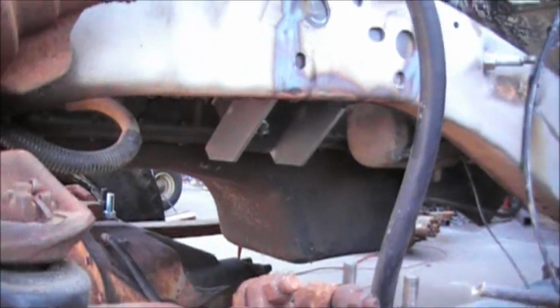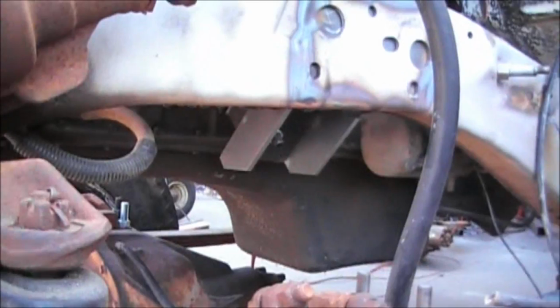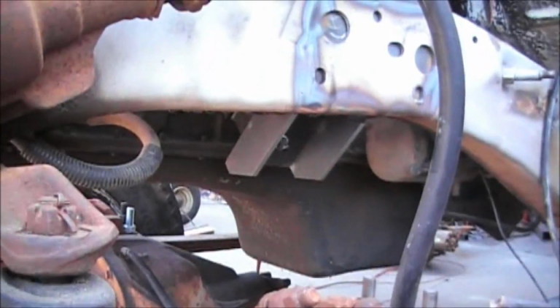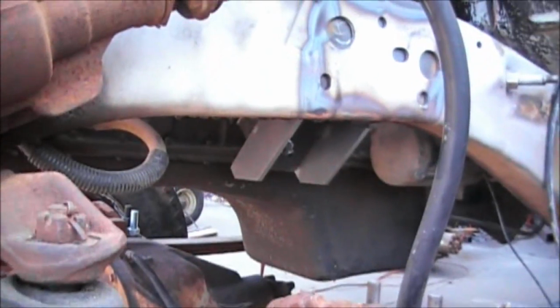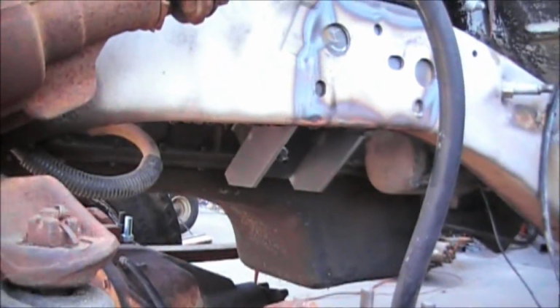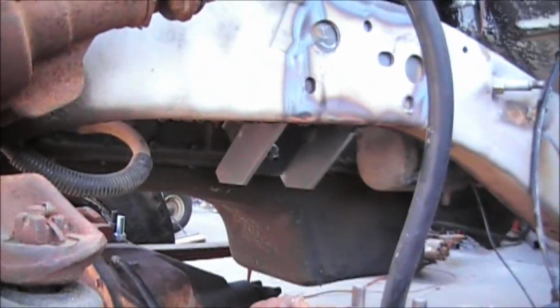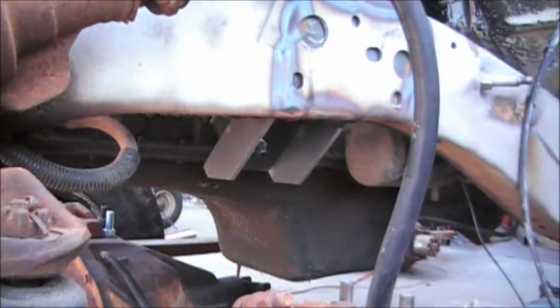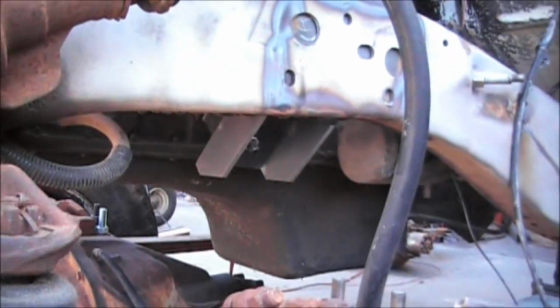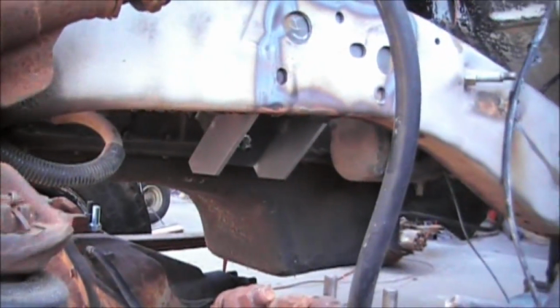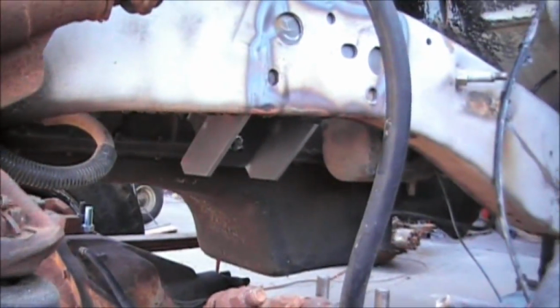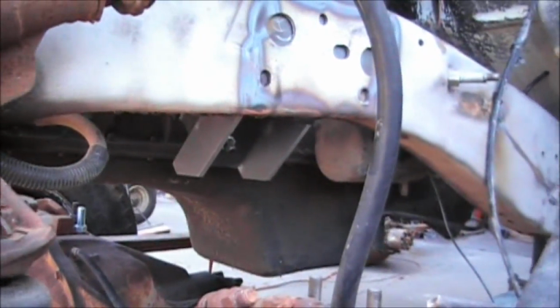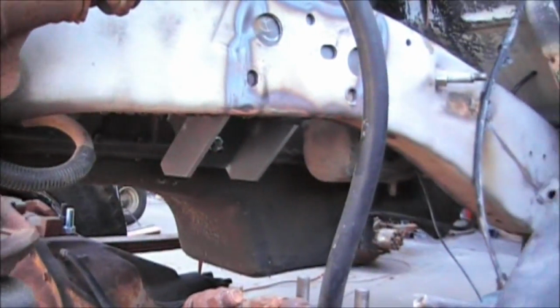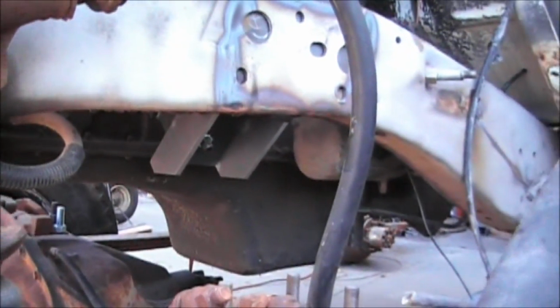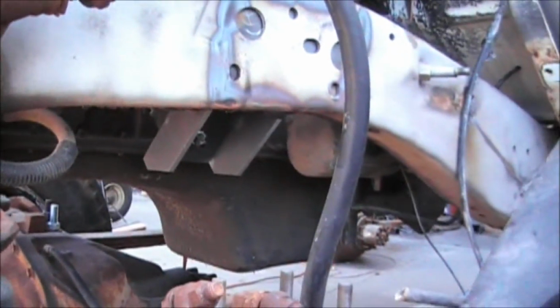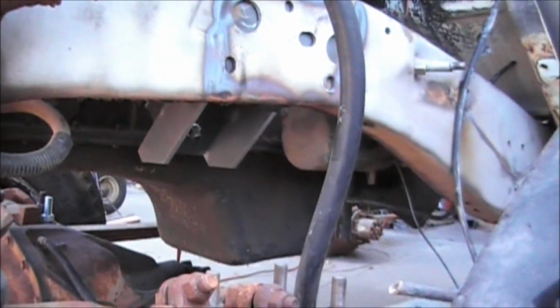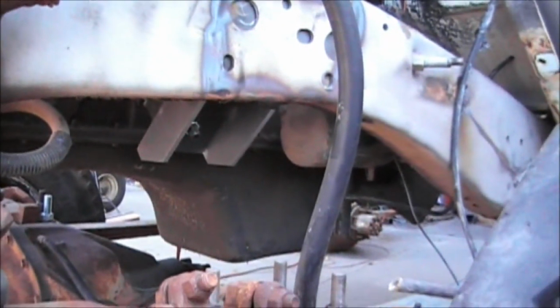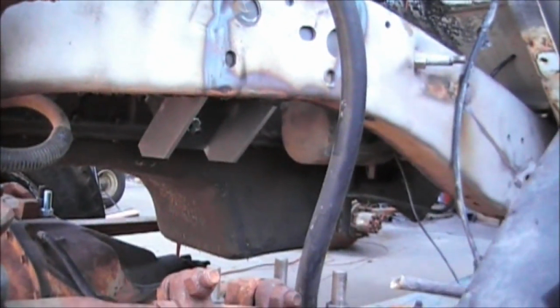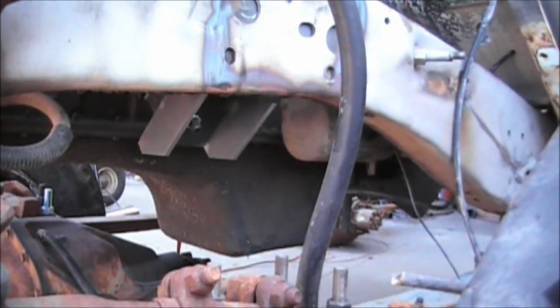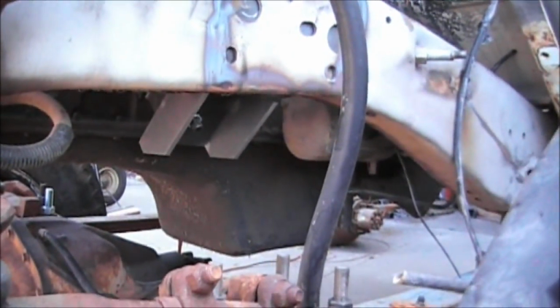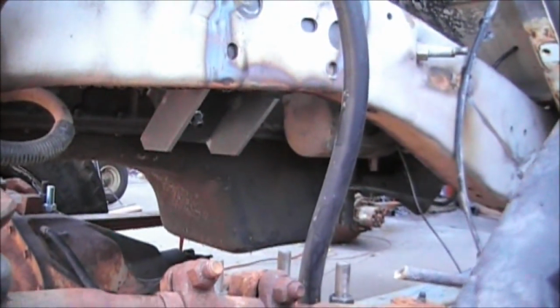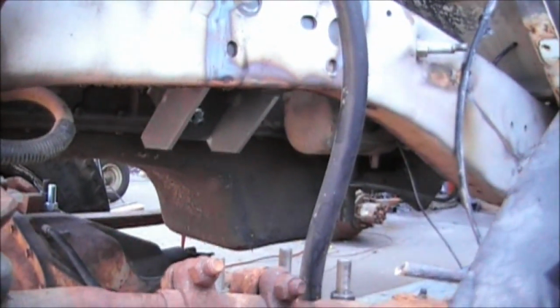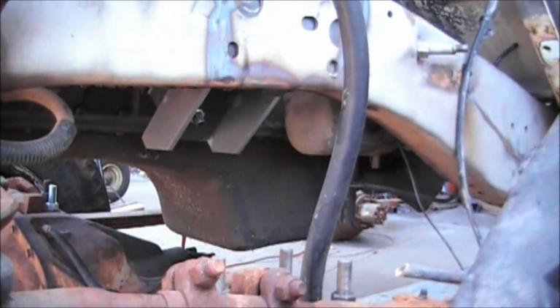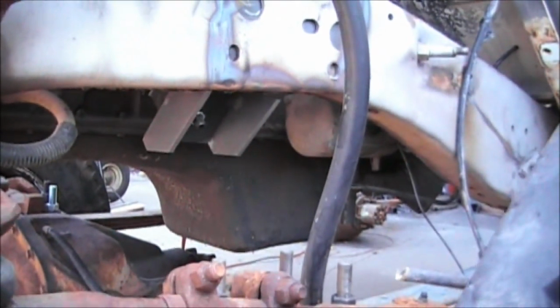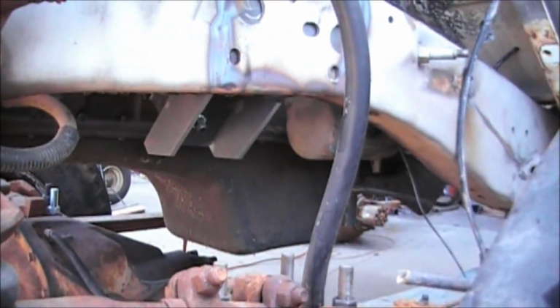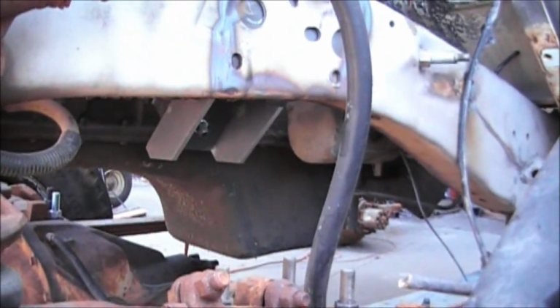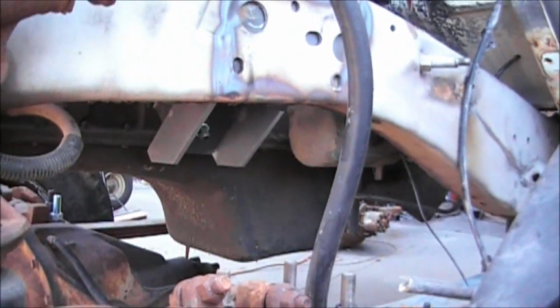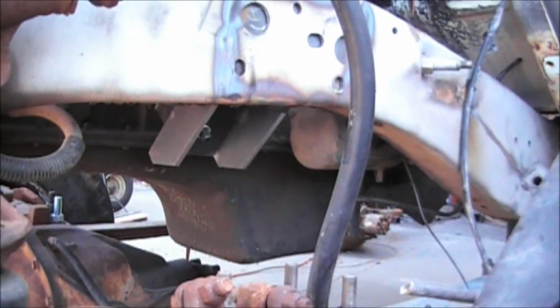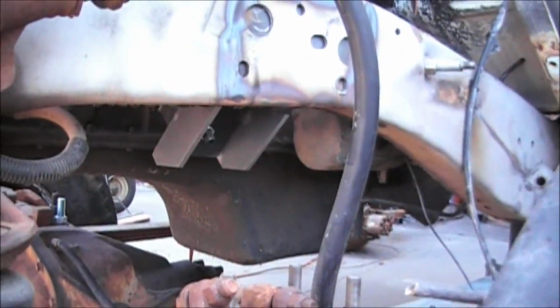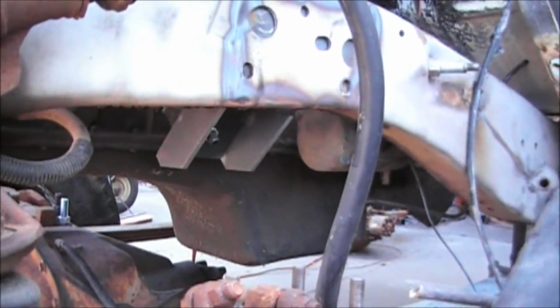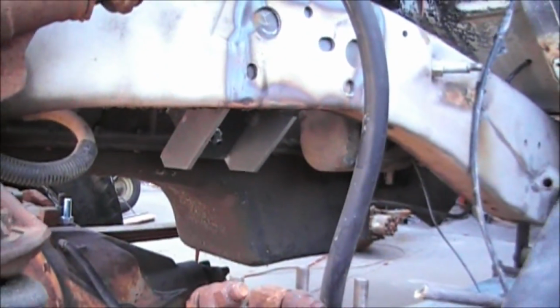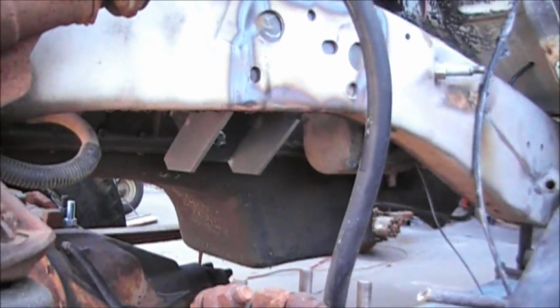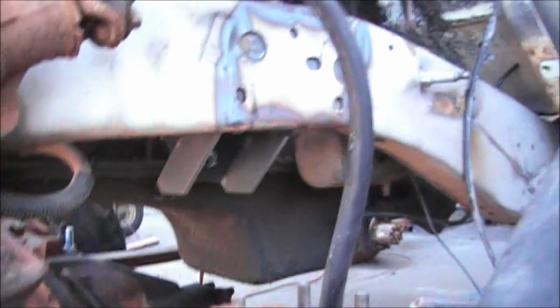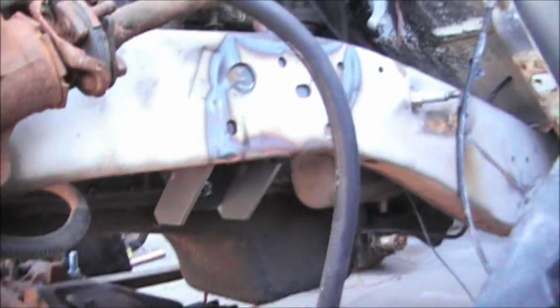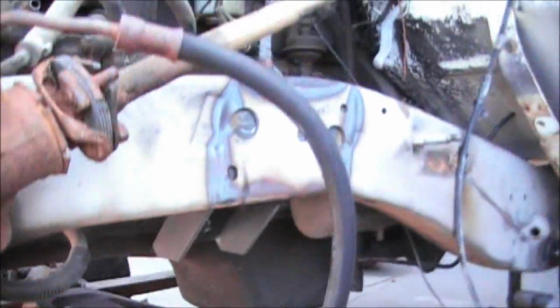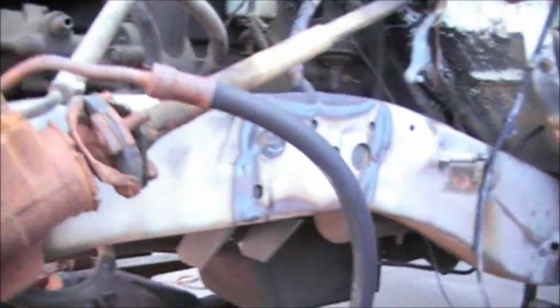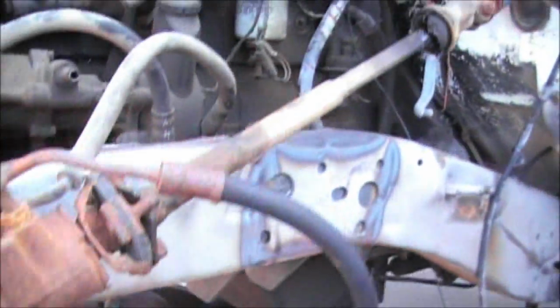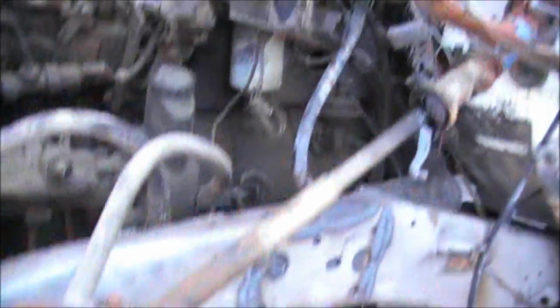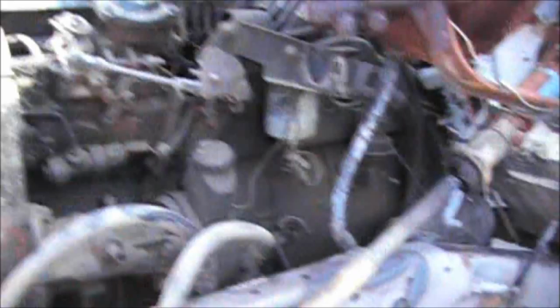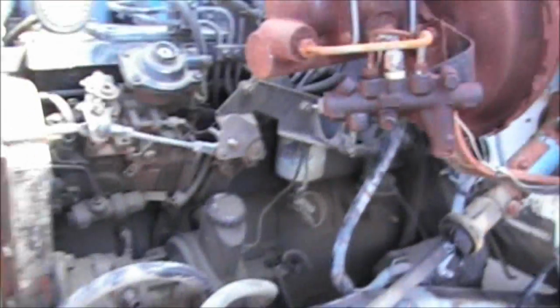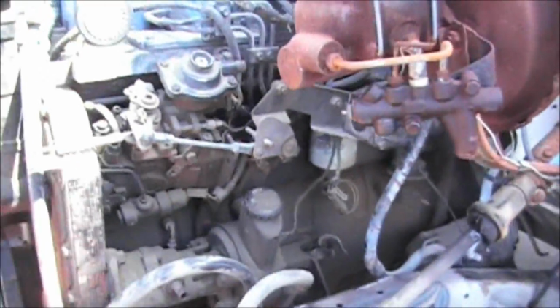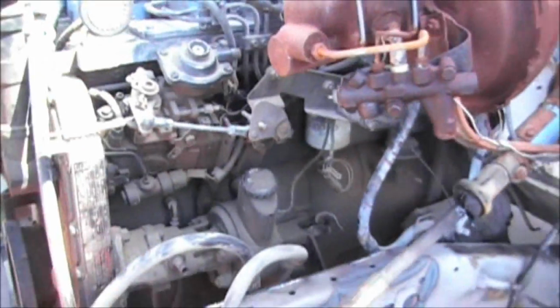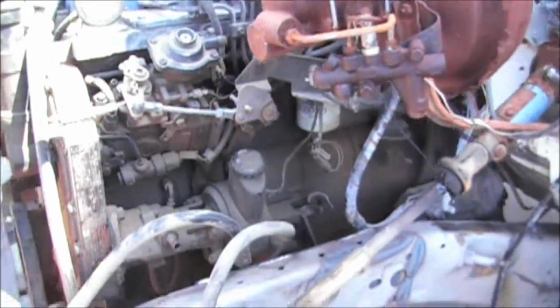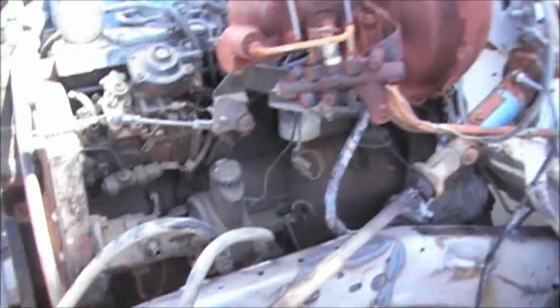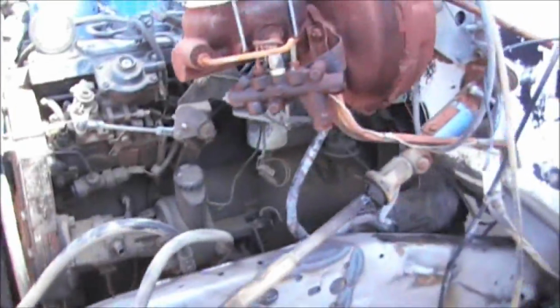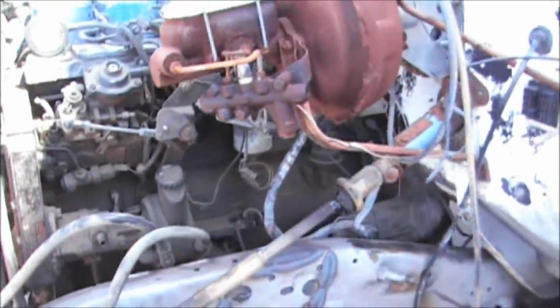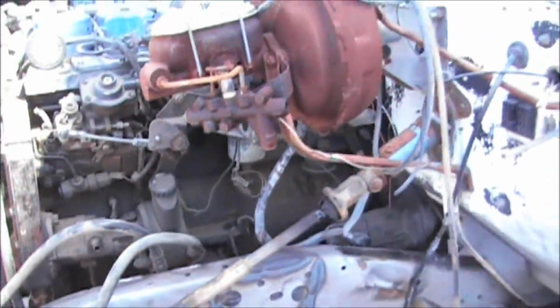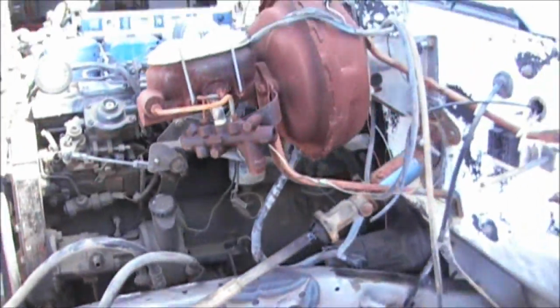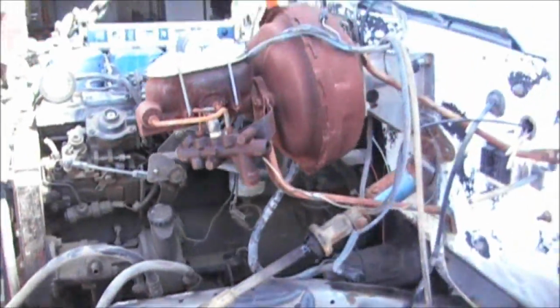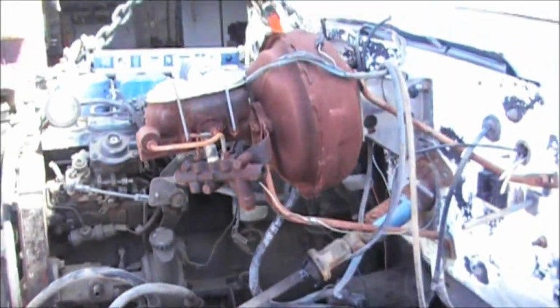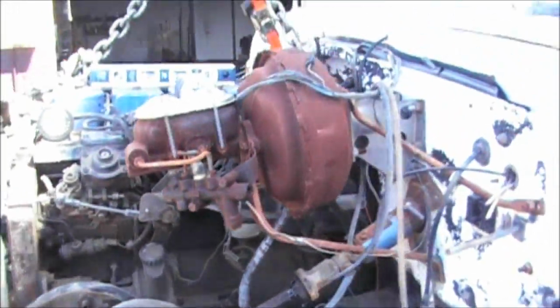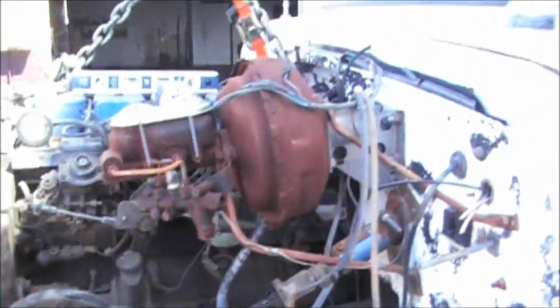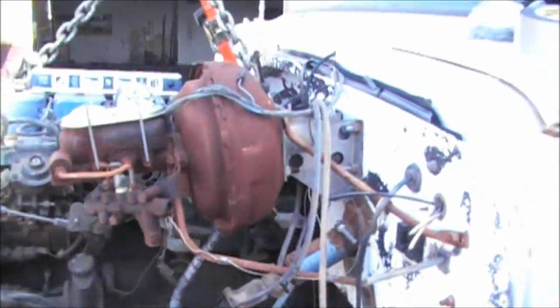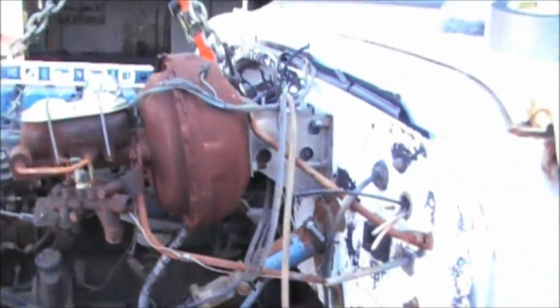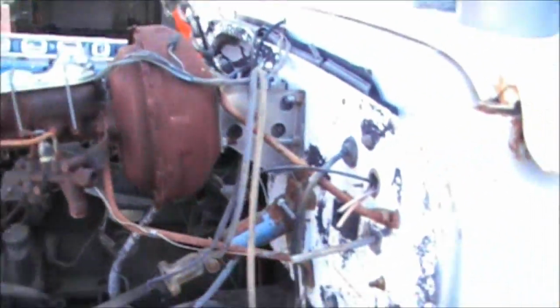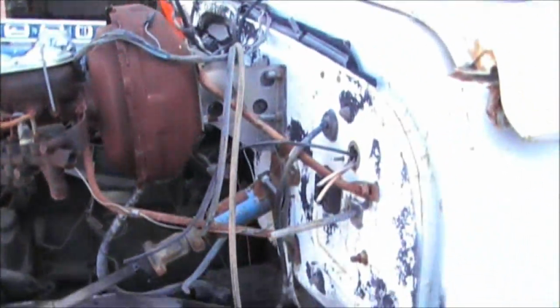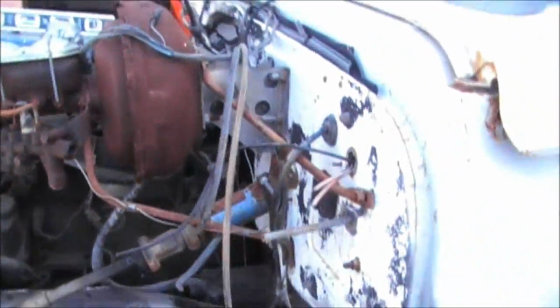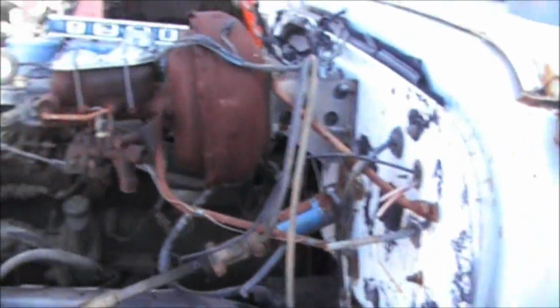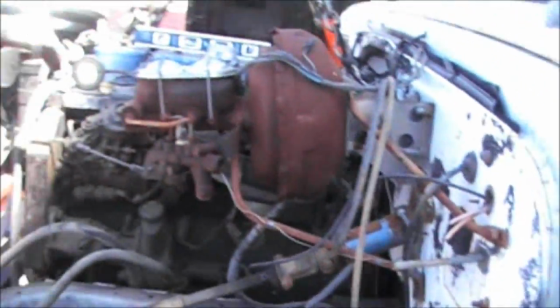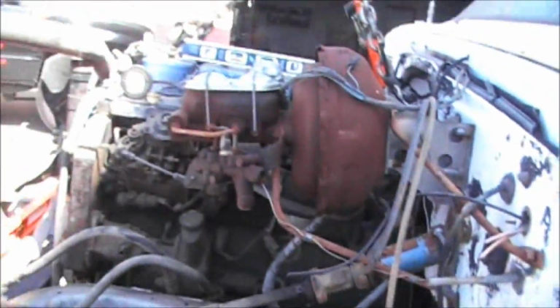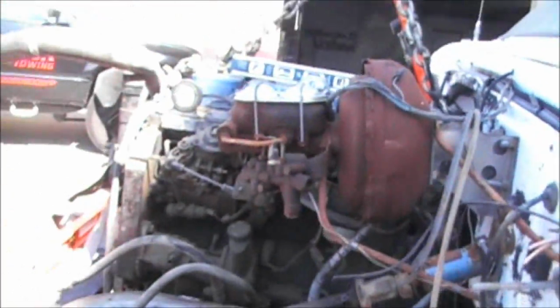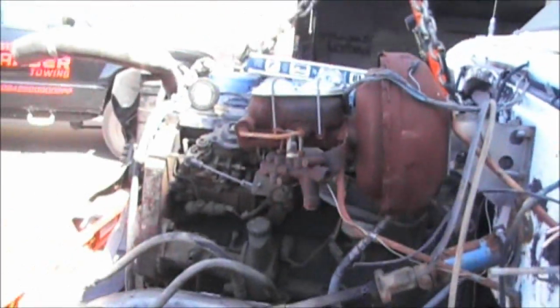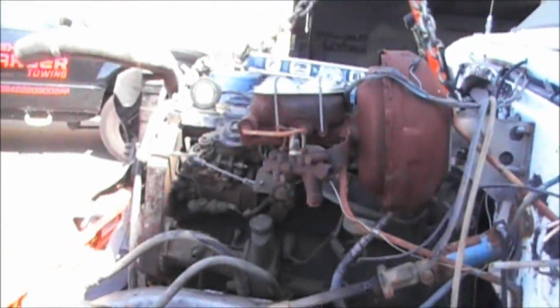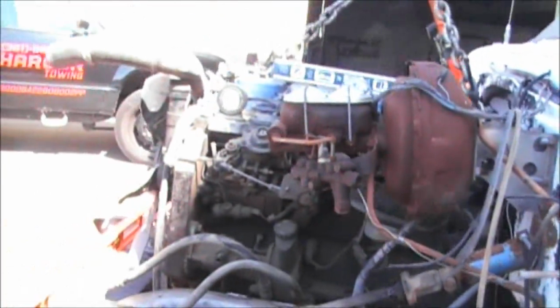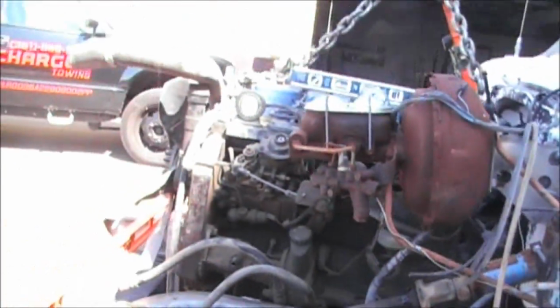I'm going to have to get in there, grind the frame back, take a few more measurements, figure out where everything's got to be. But that's the final position of the motor there, it looks like.